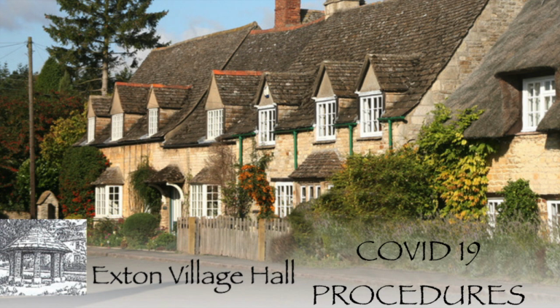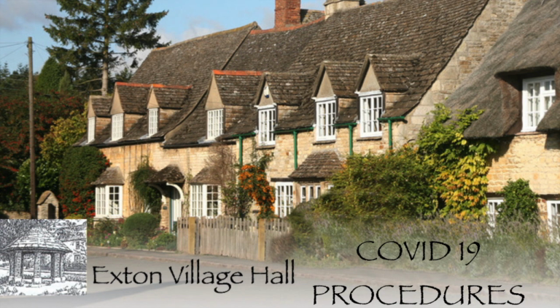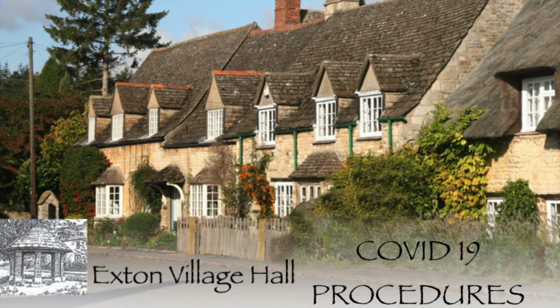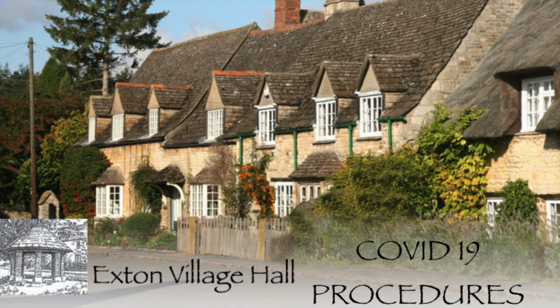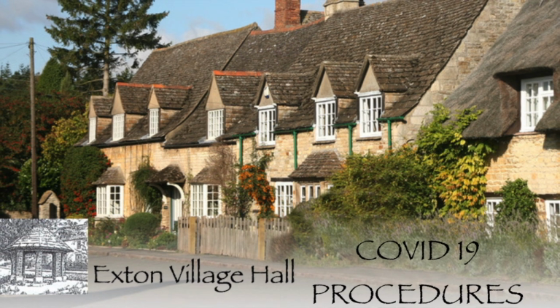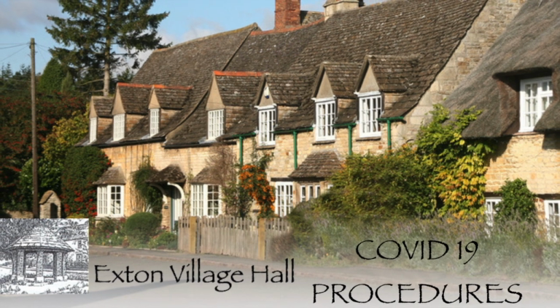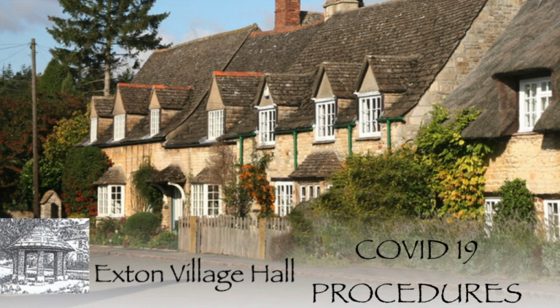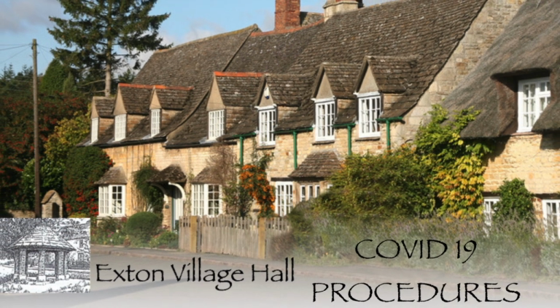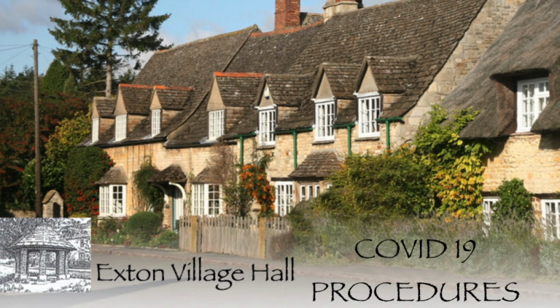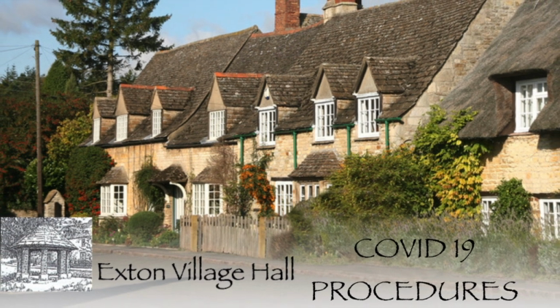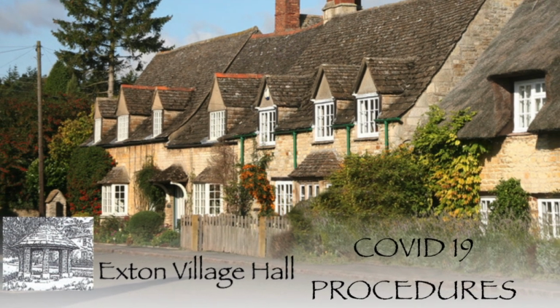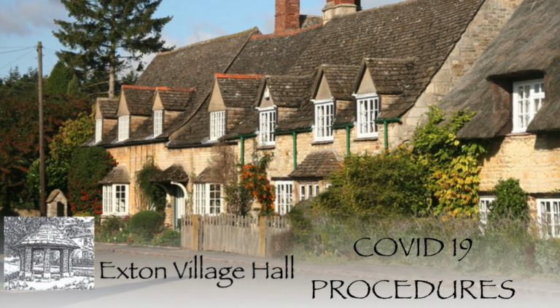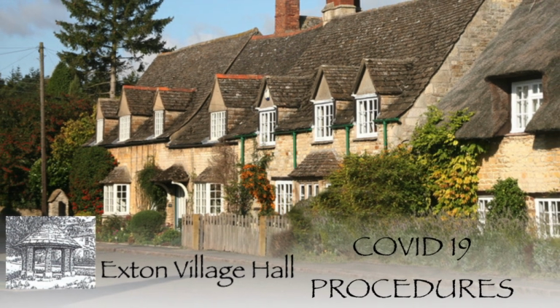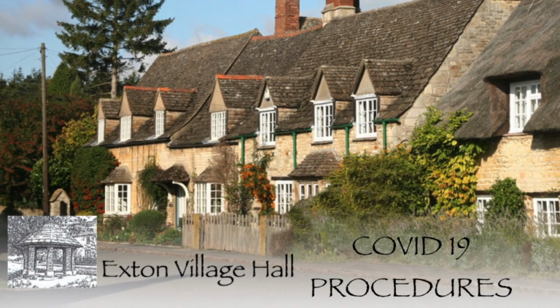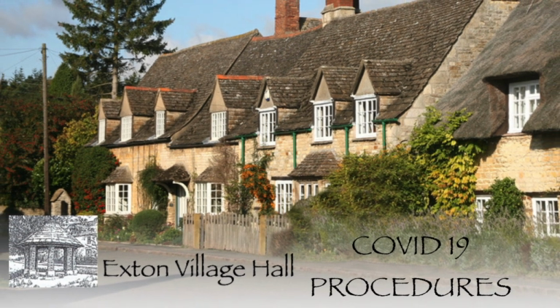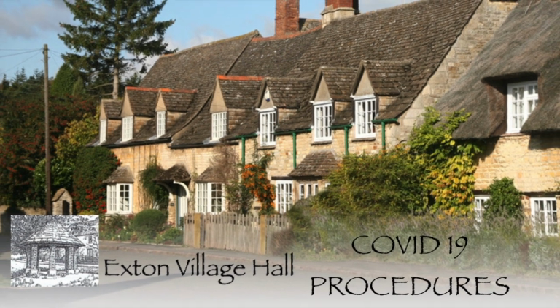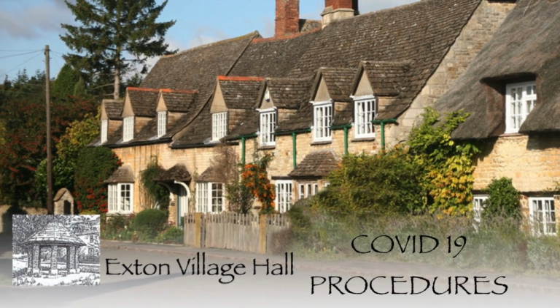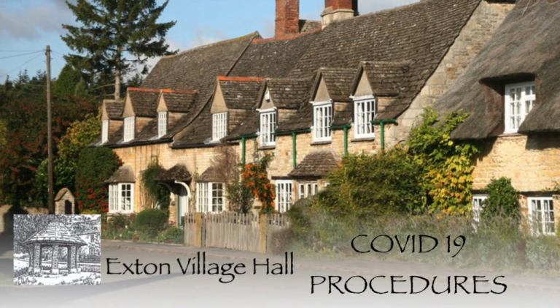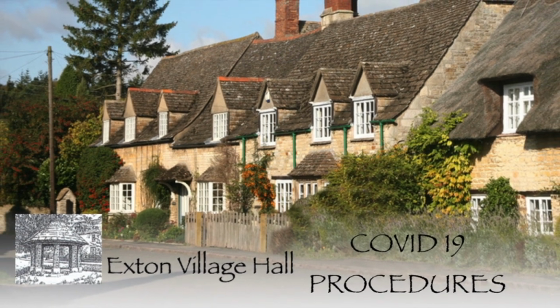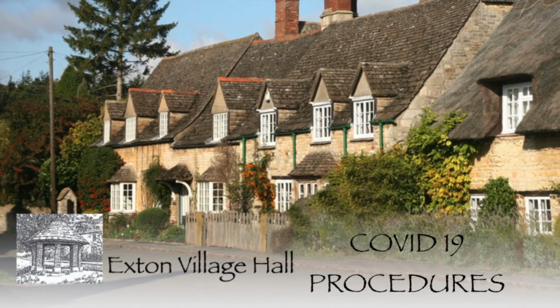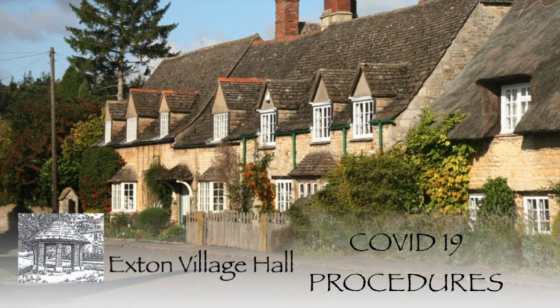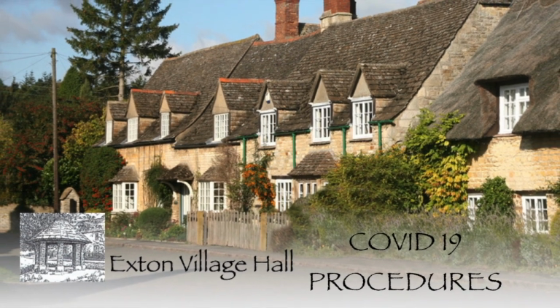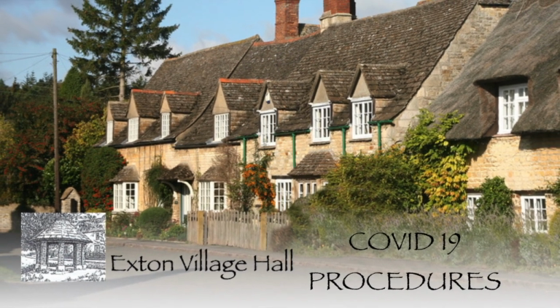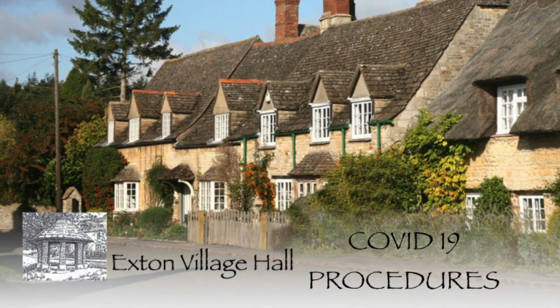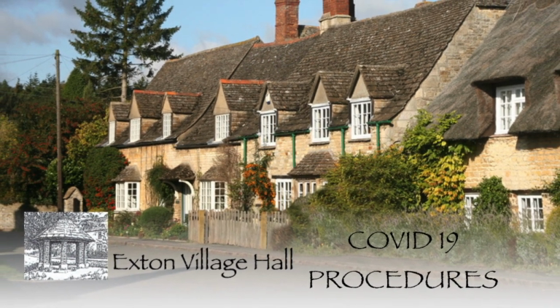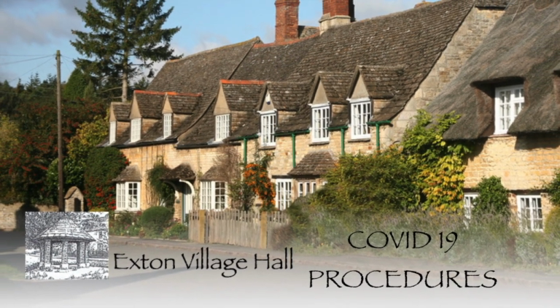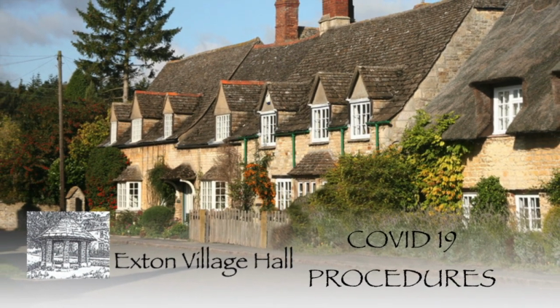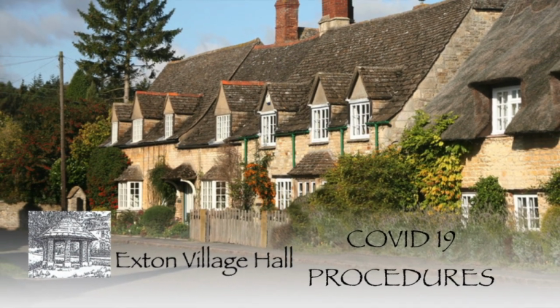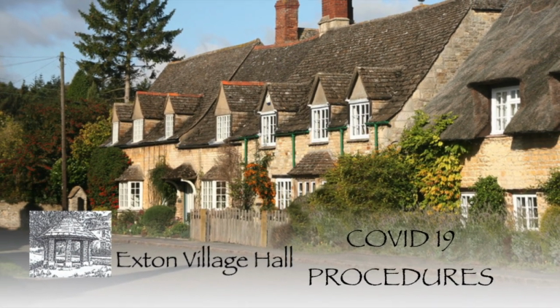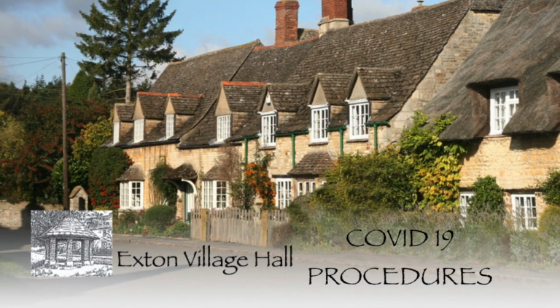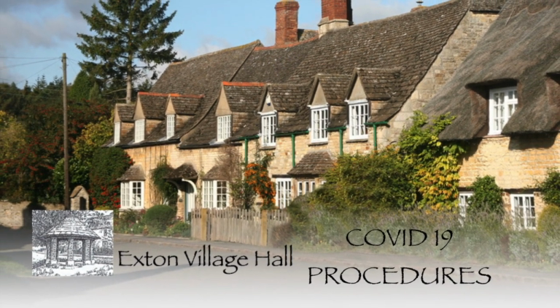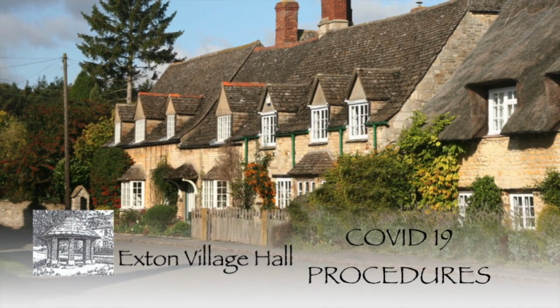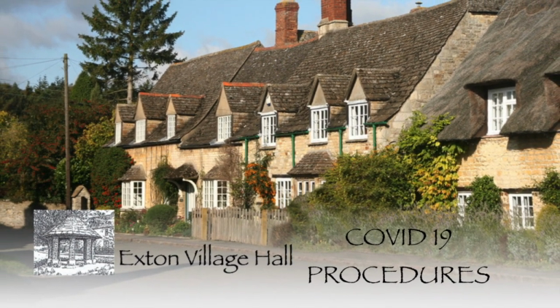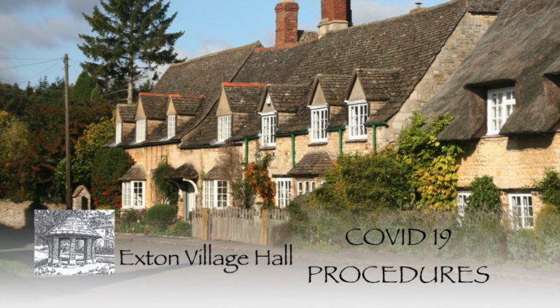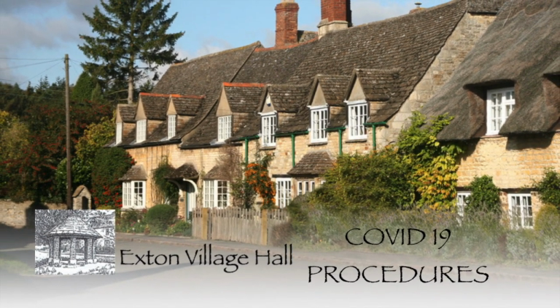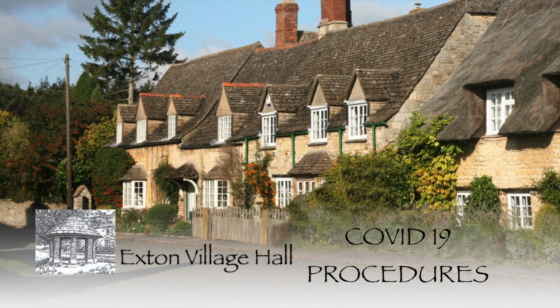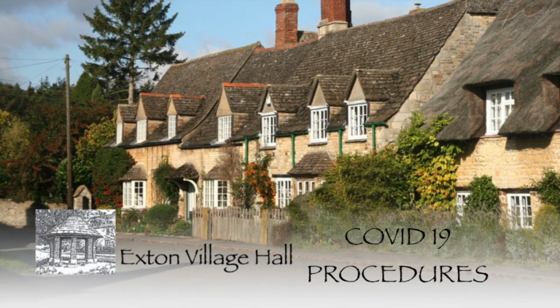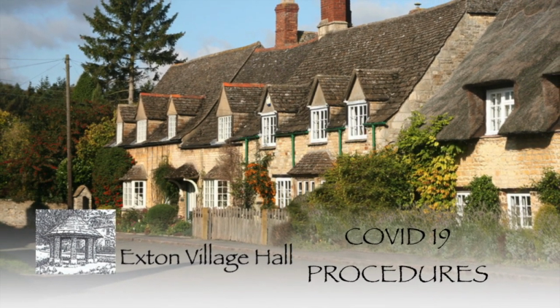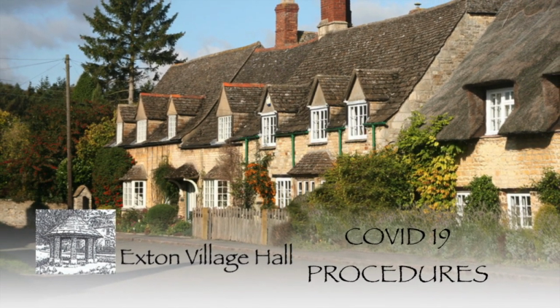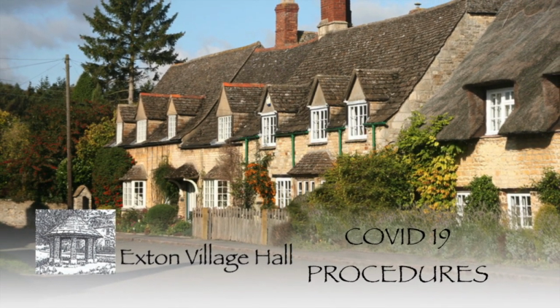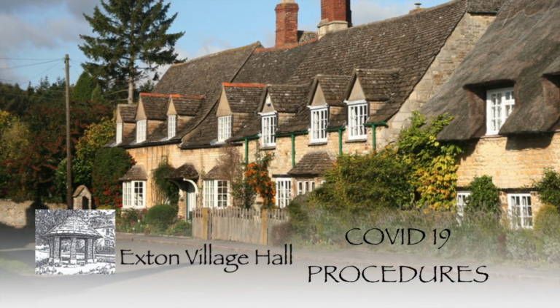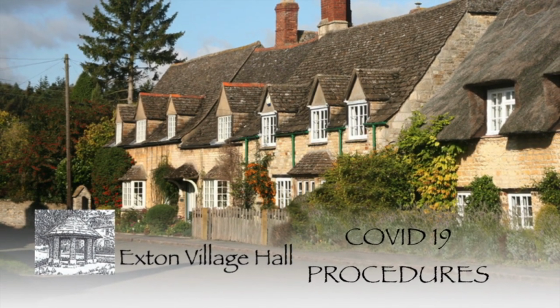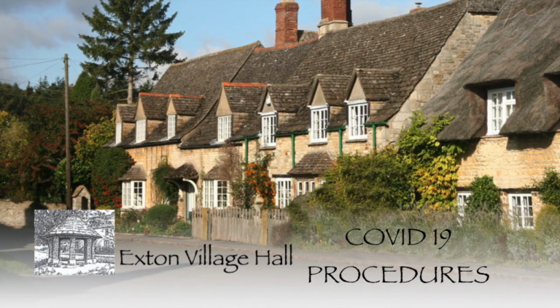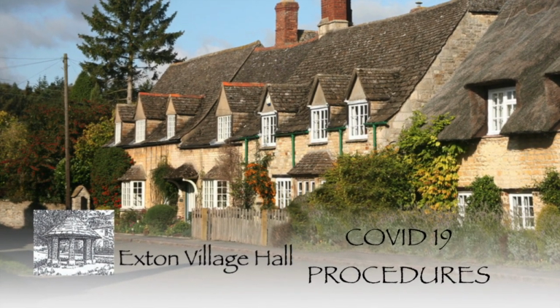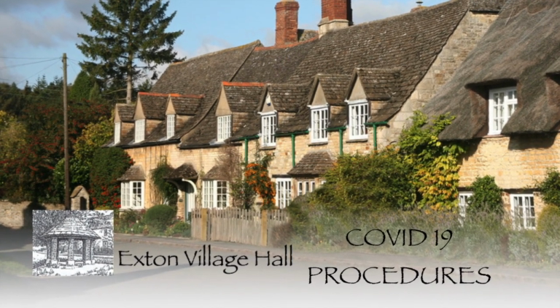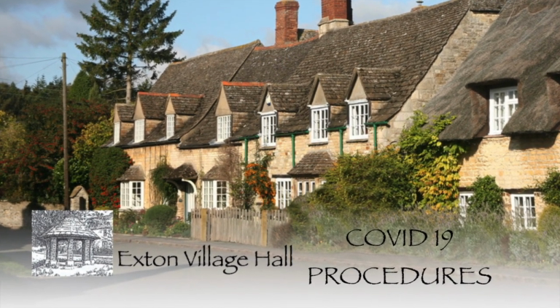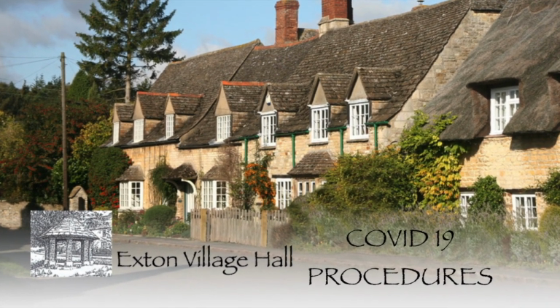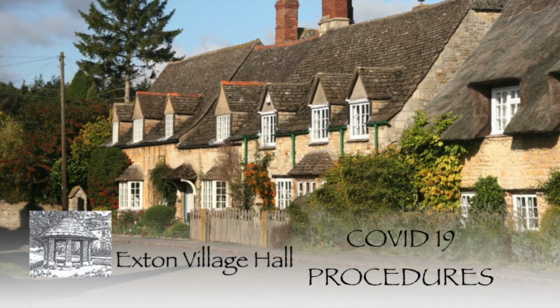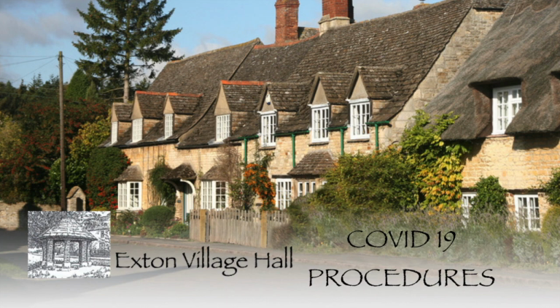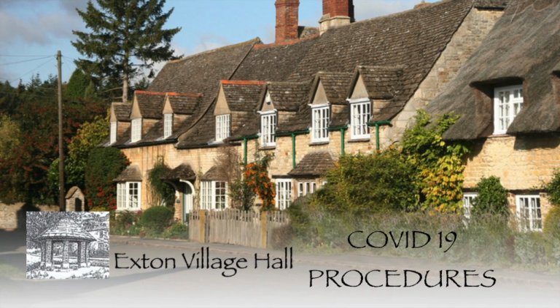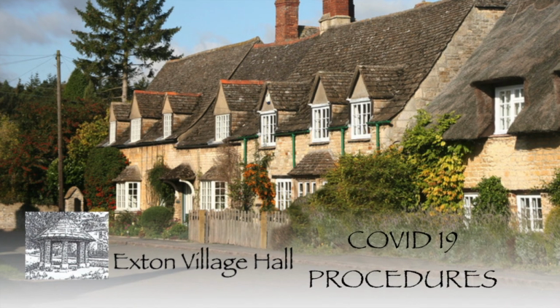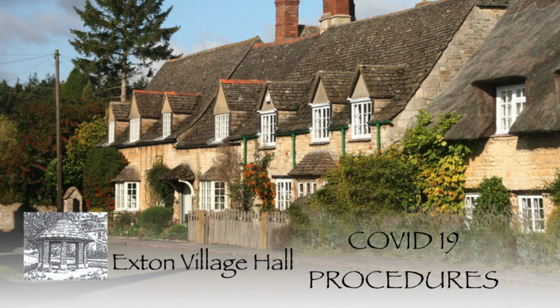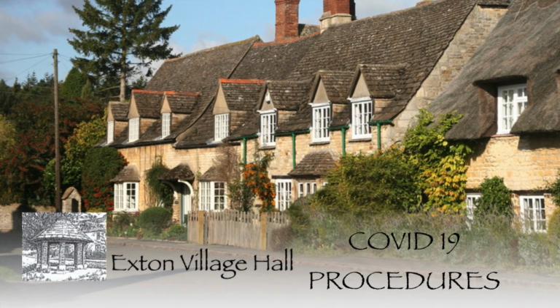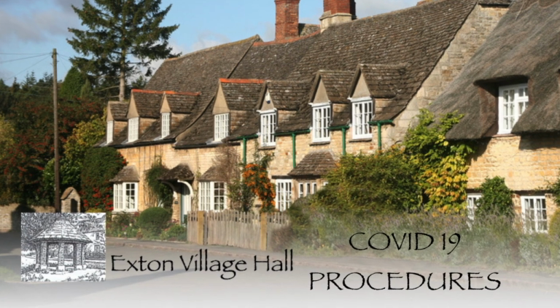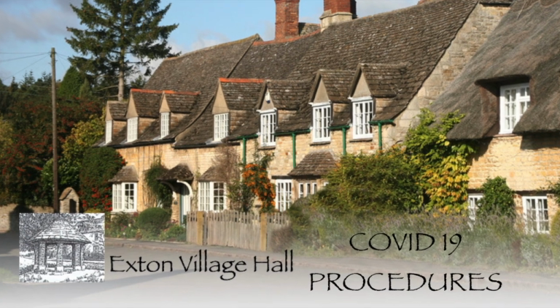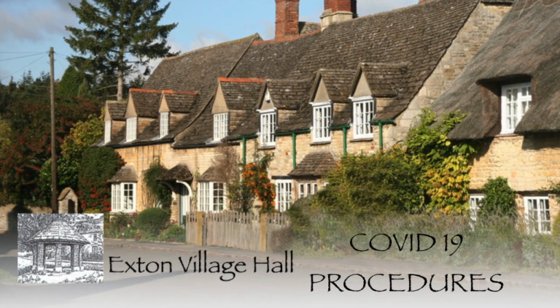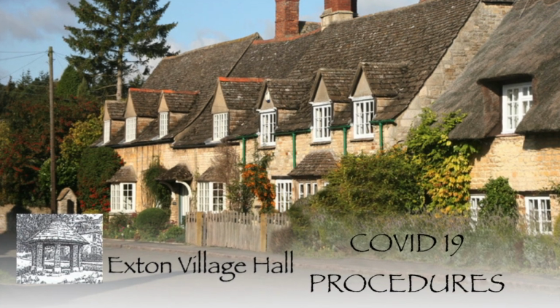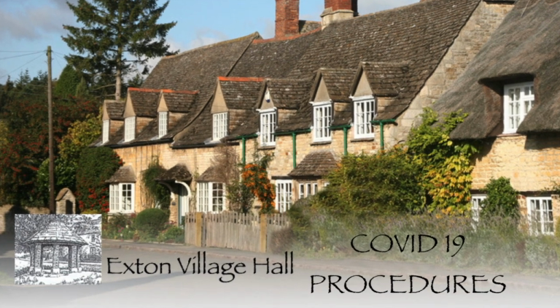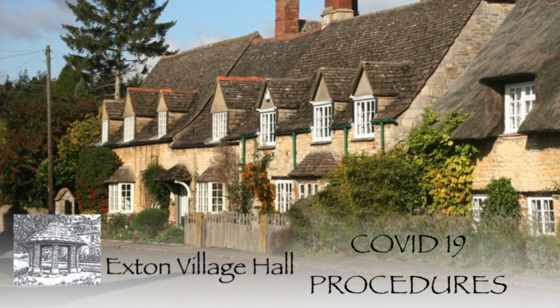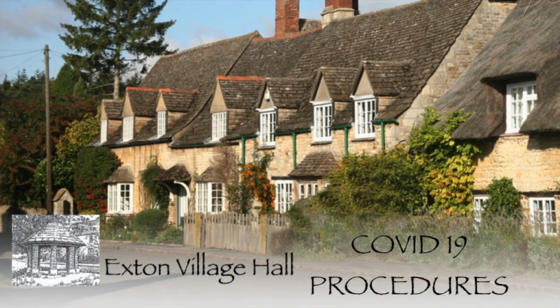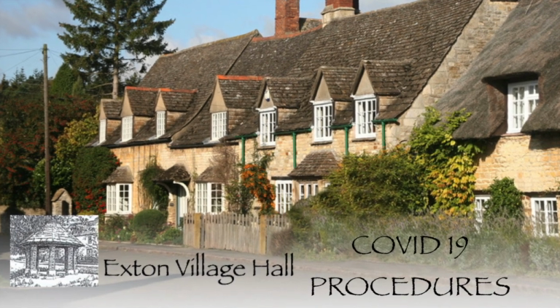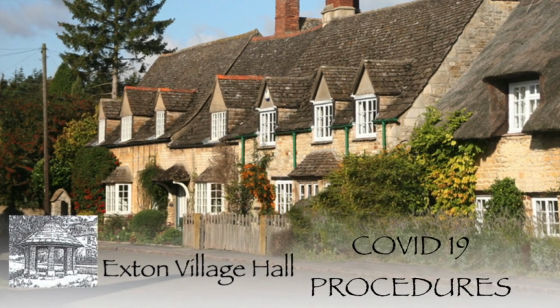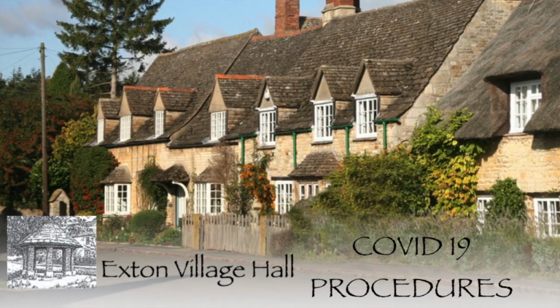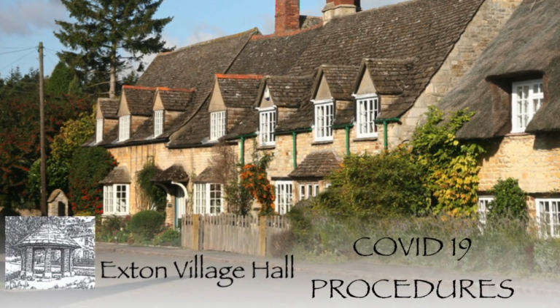Welcome to Exden Village Hall. This video will show you the processes and procedures we need you to adopt to stay safe during the pandemic.